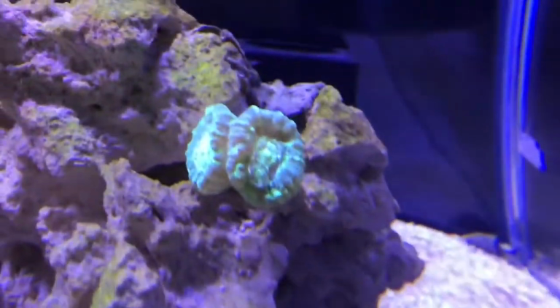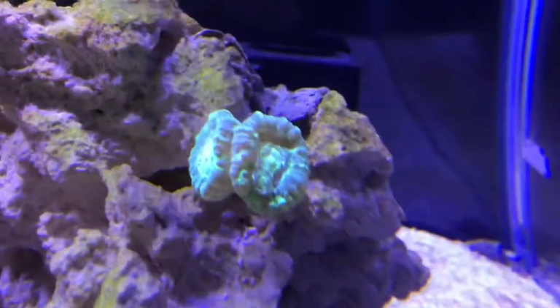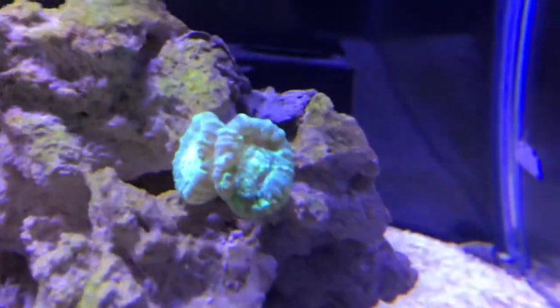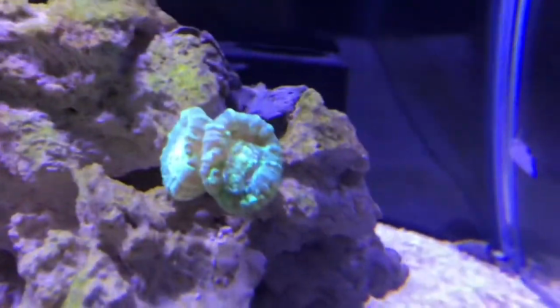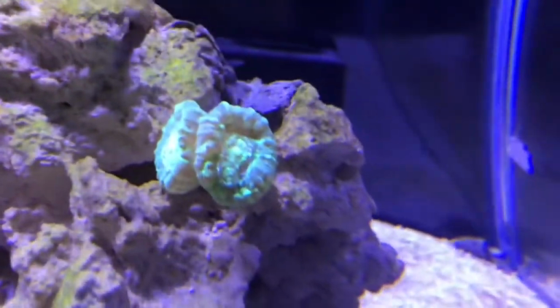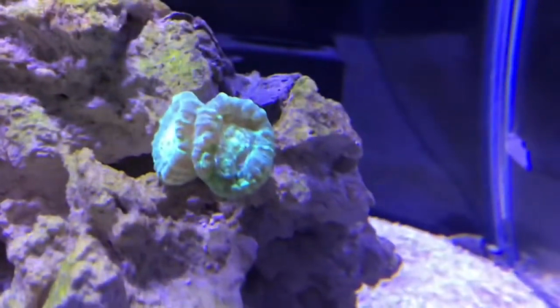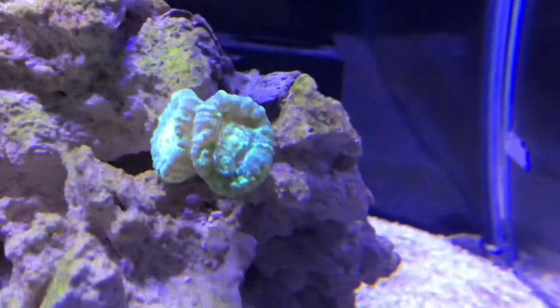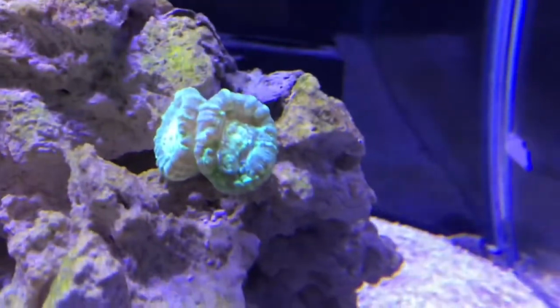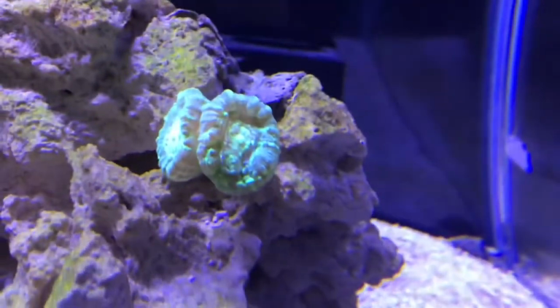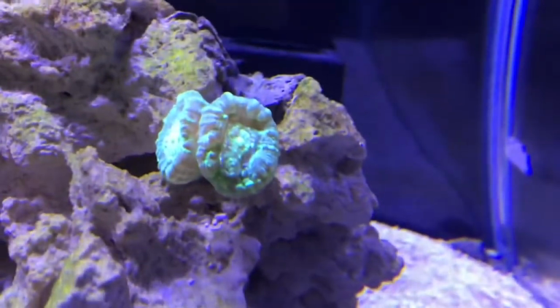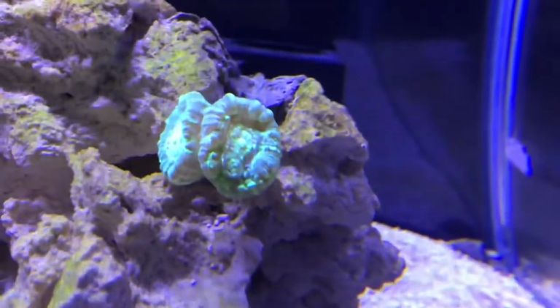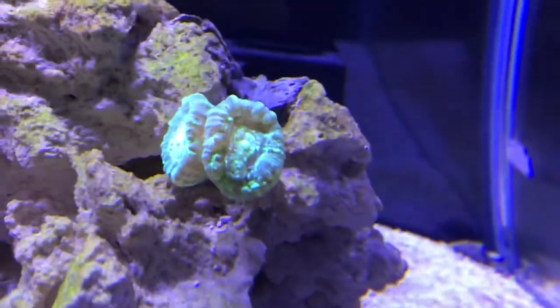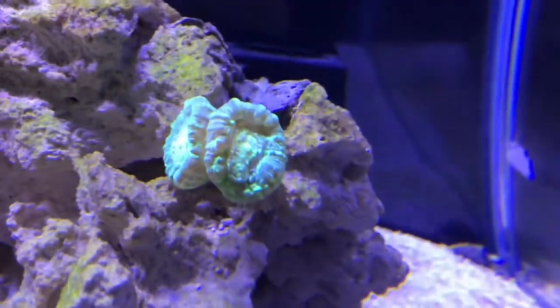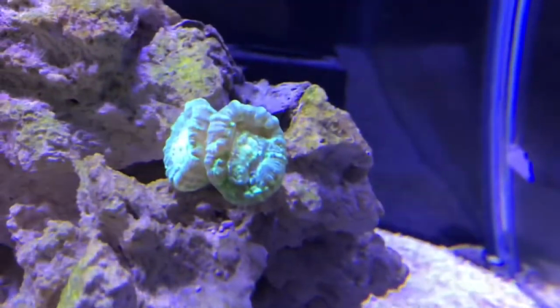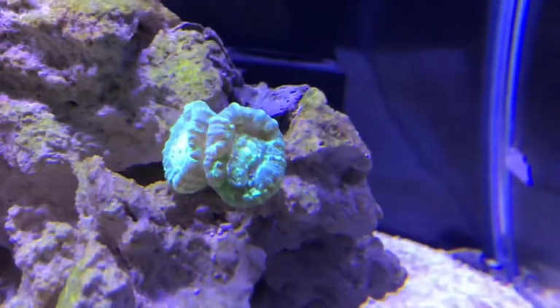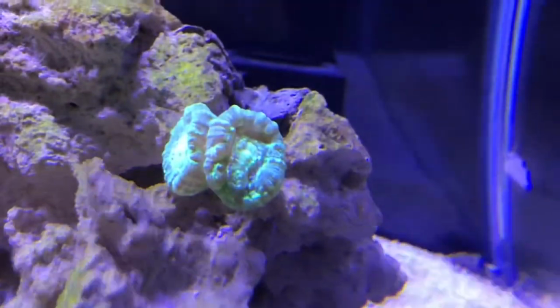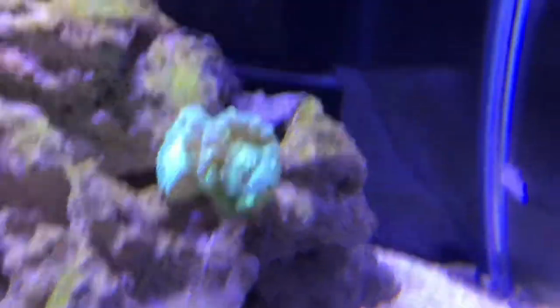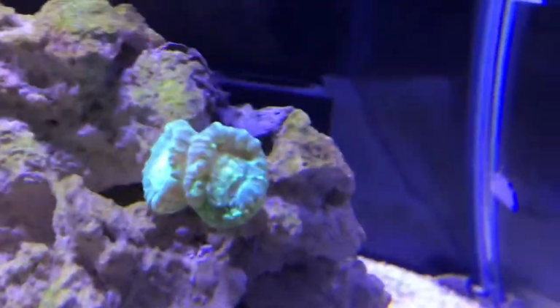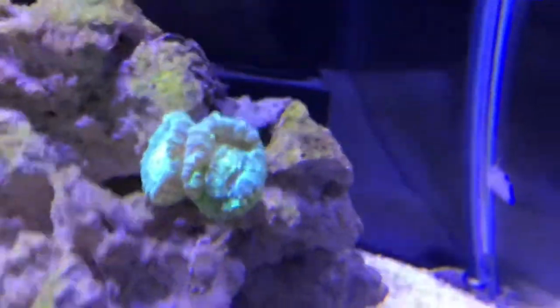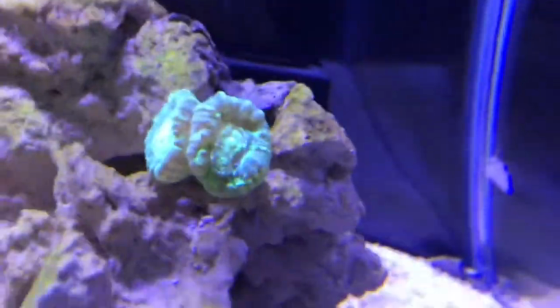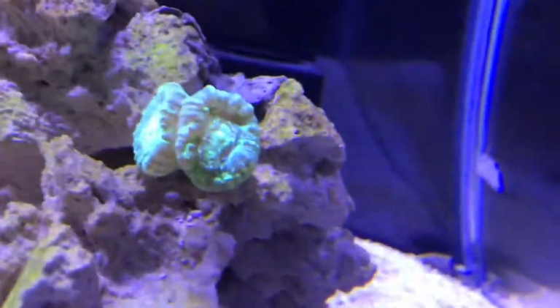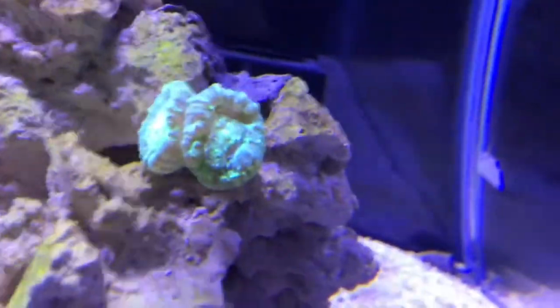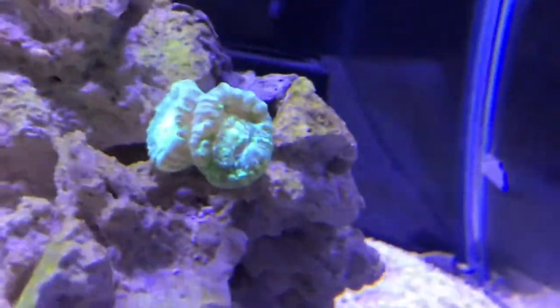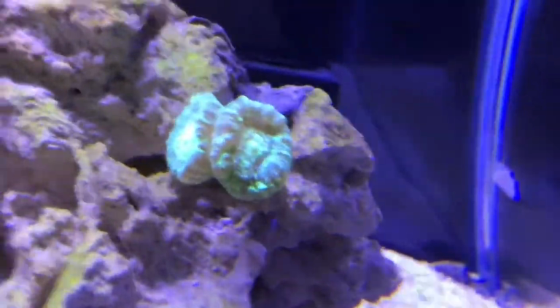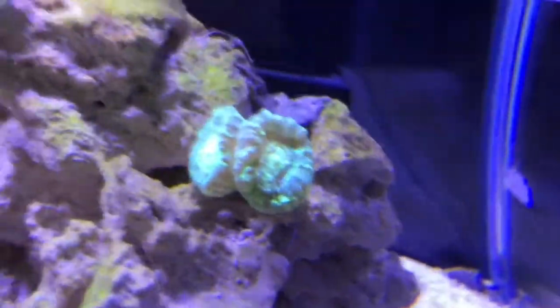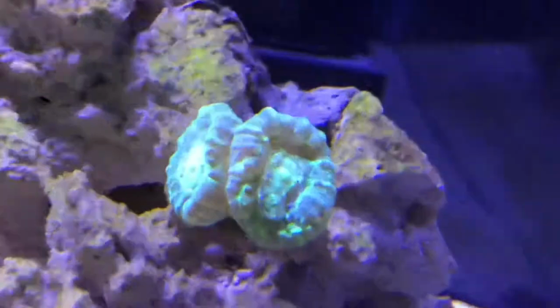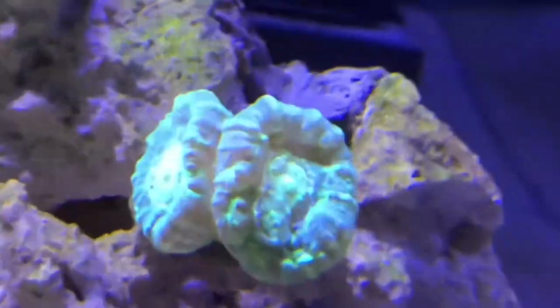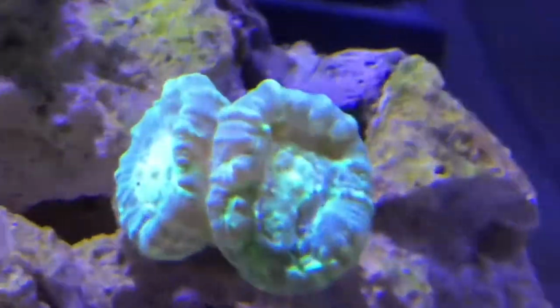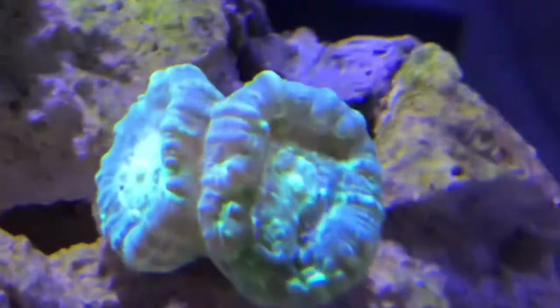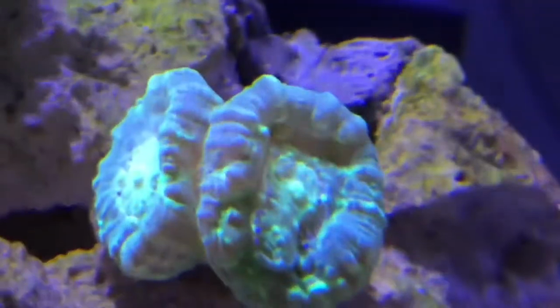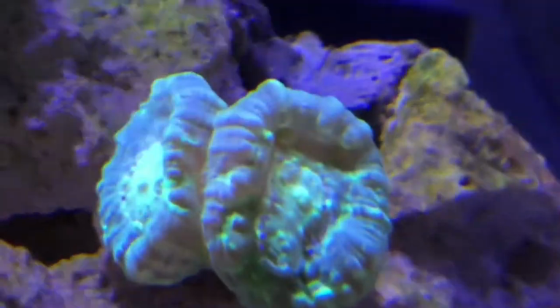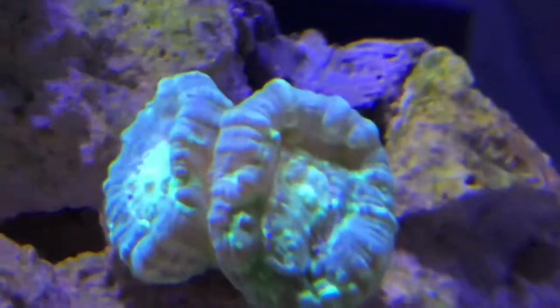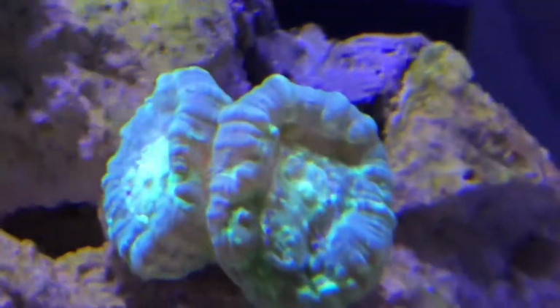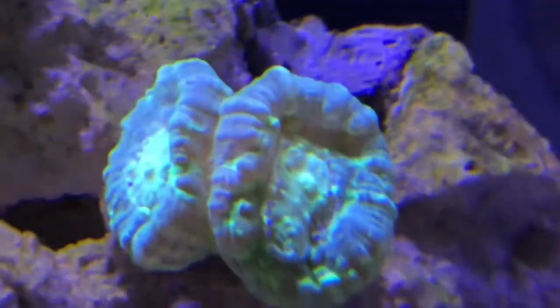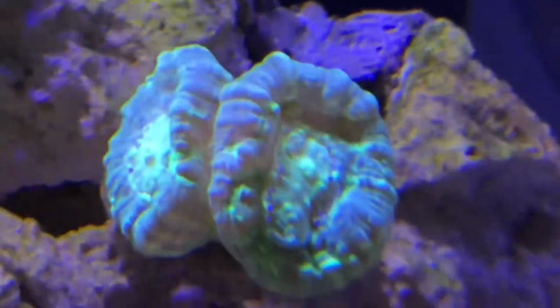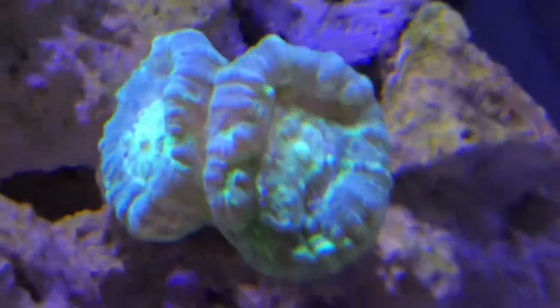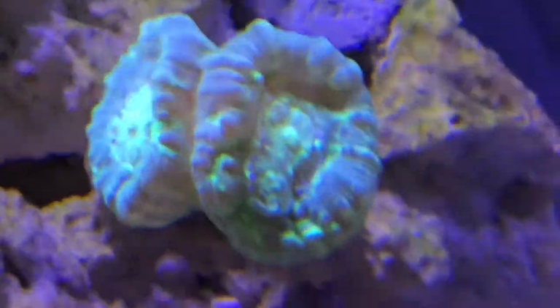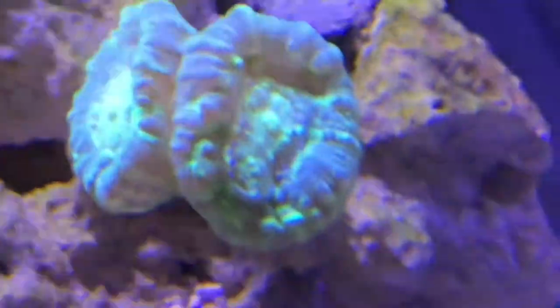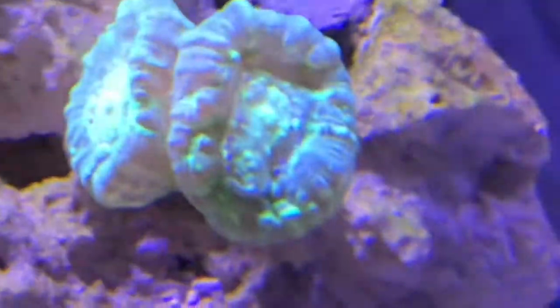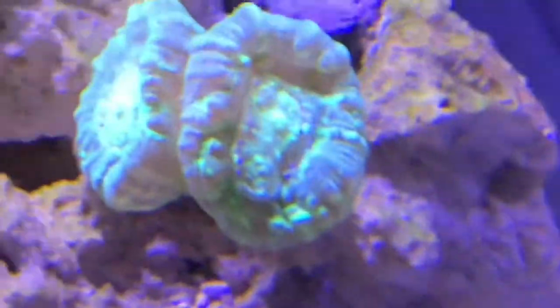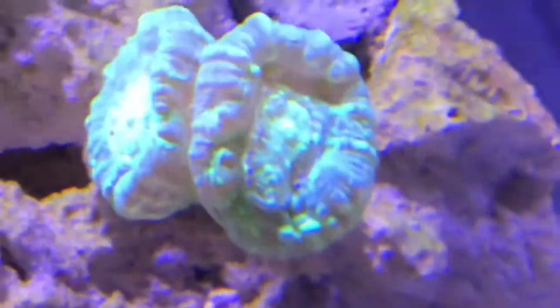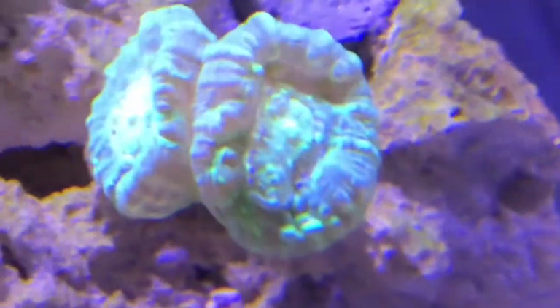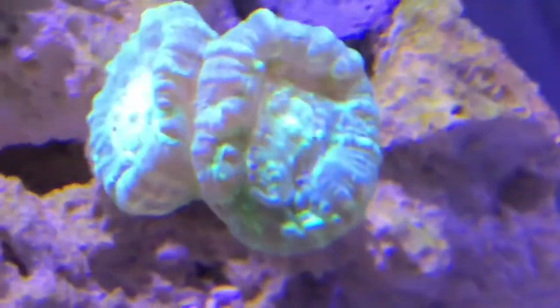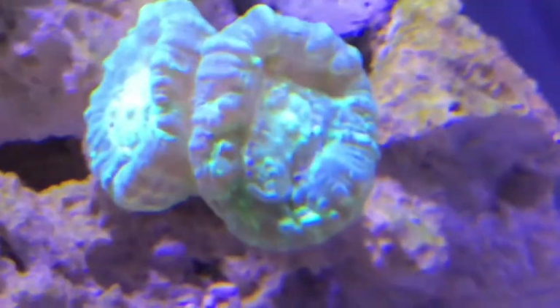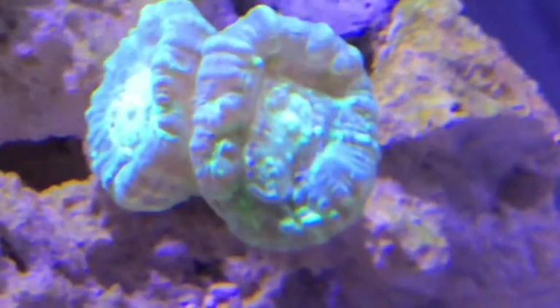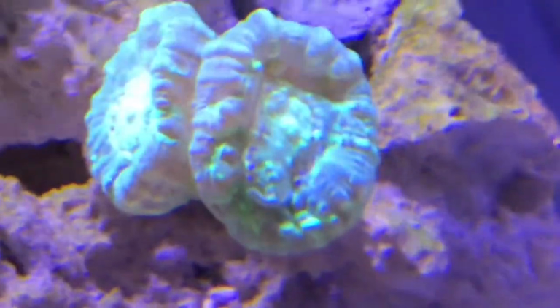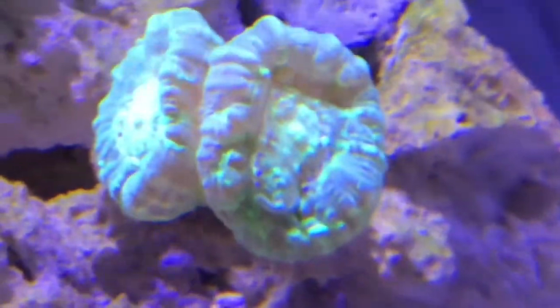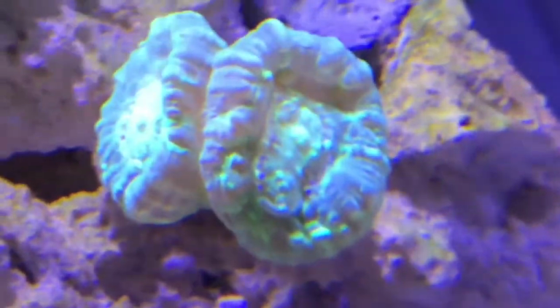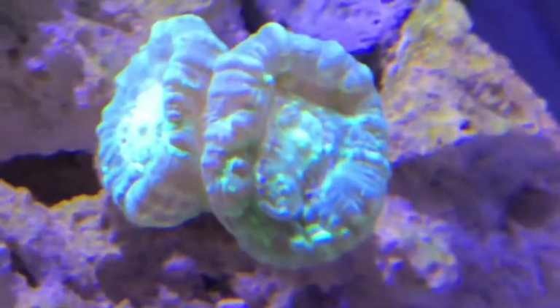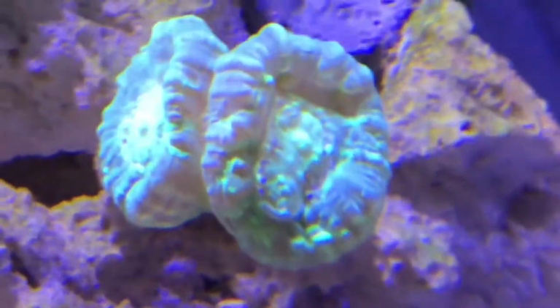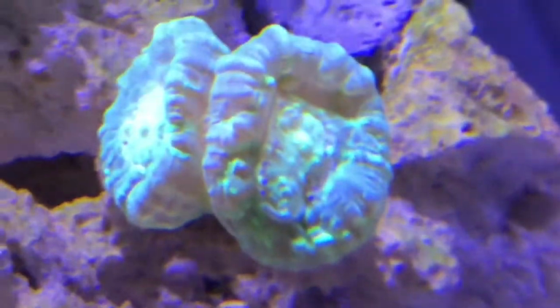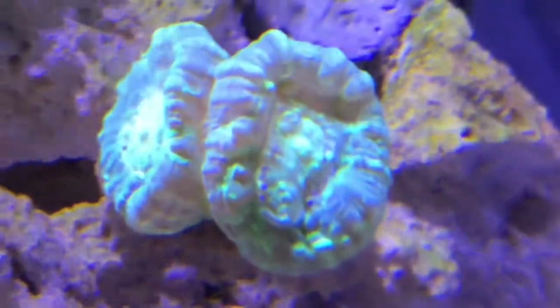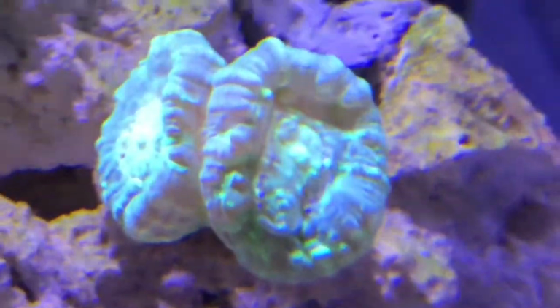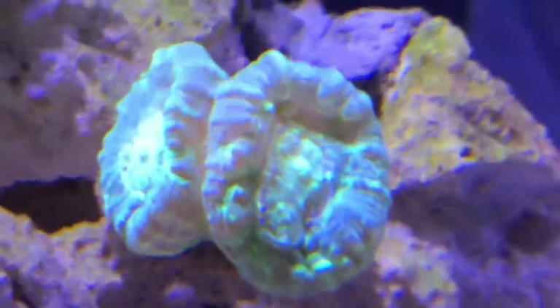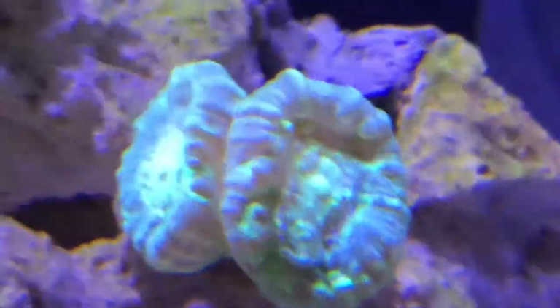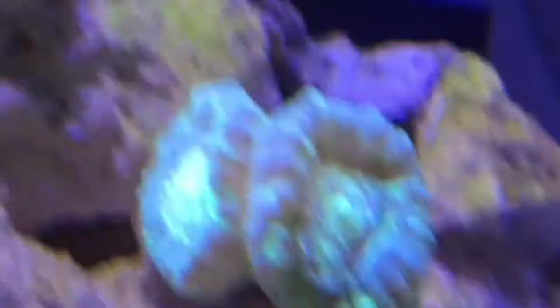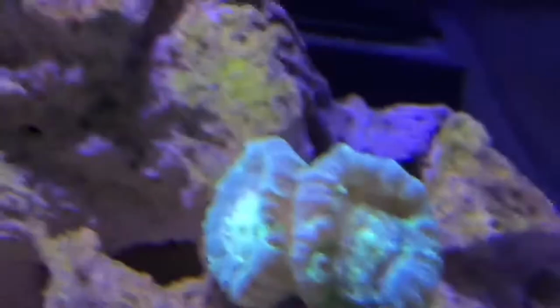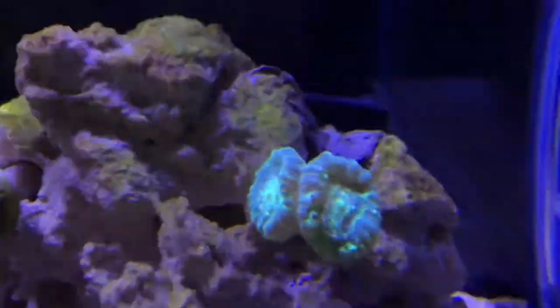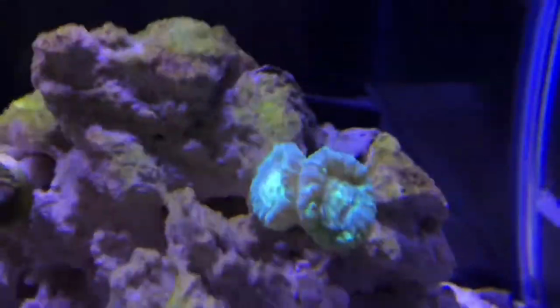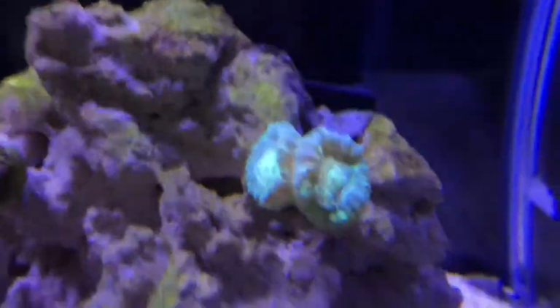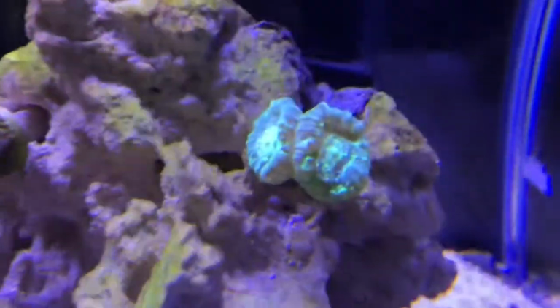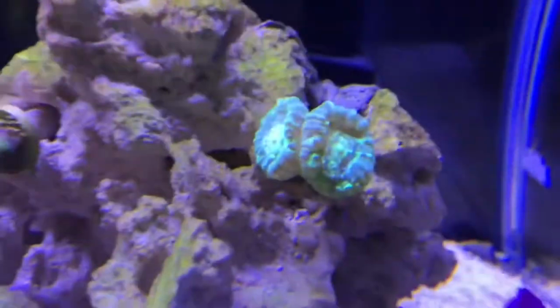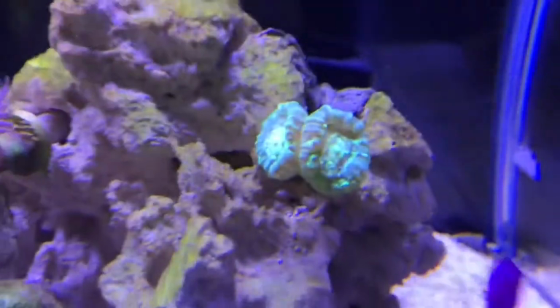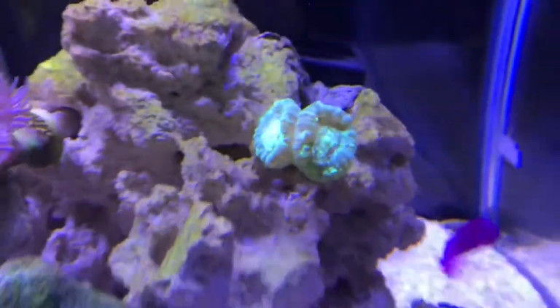This trumpet coral is doing well. As you can see, it's actually growing two heads right there — it's about to split.